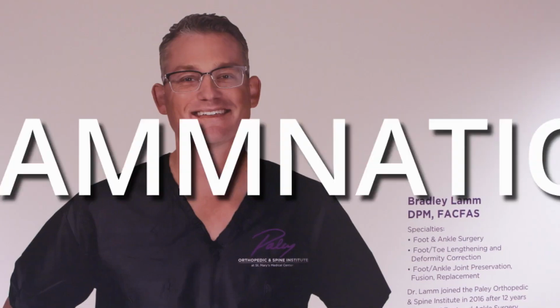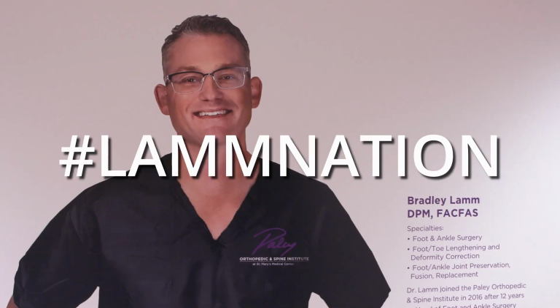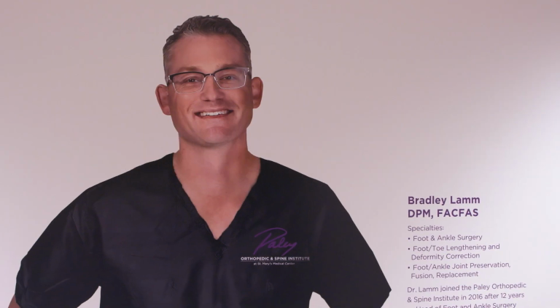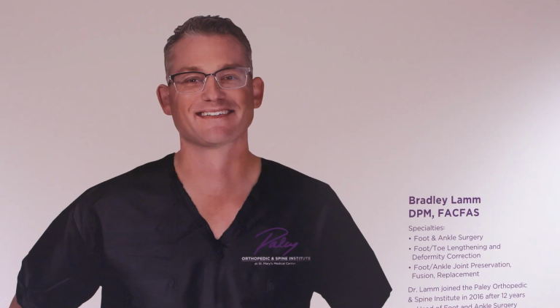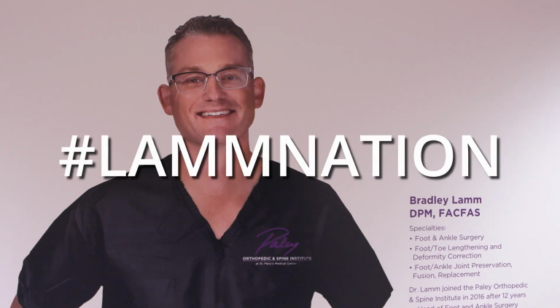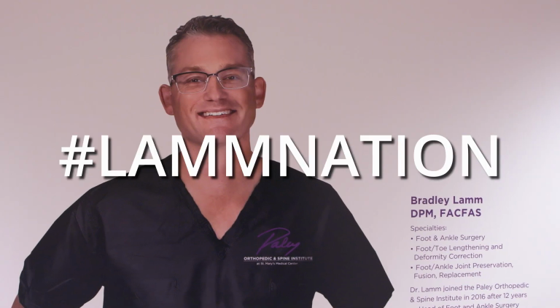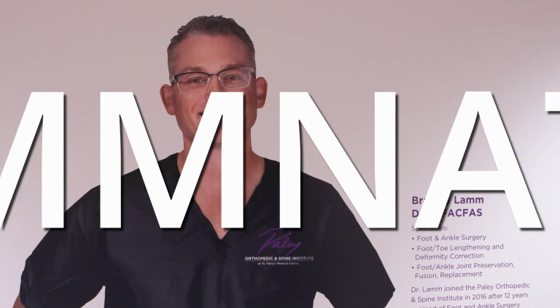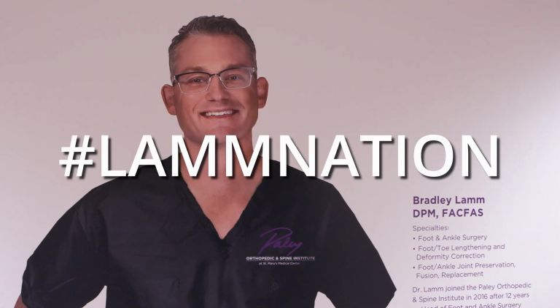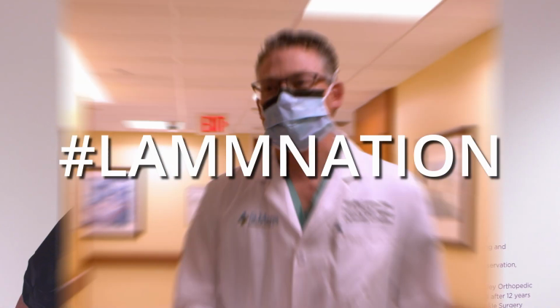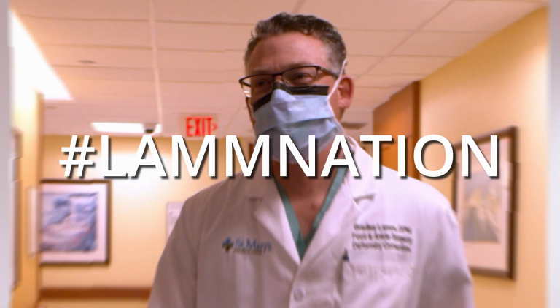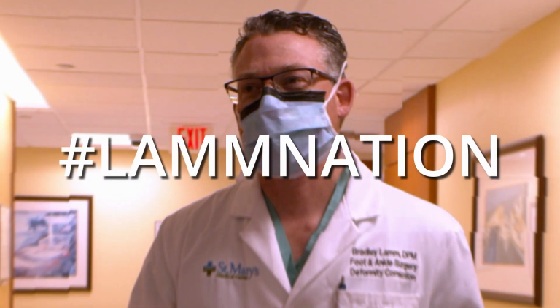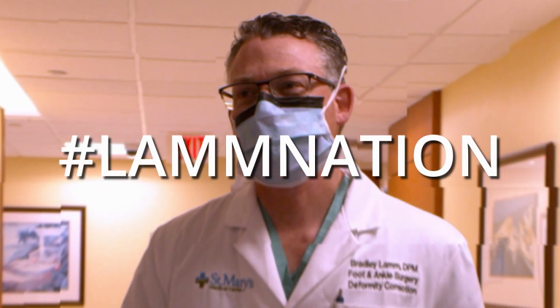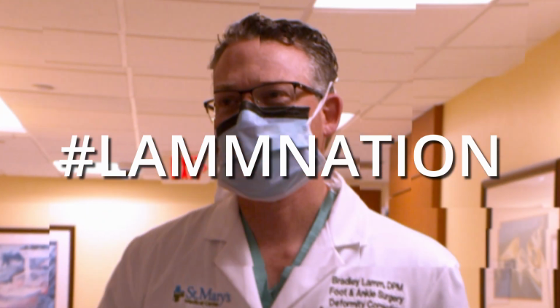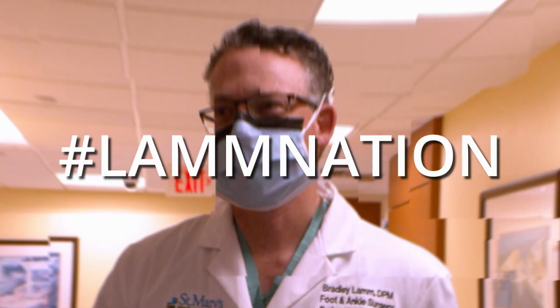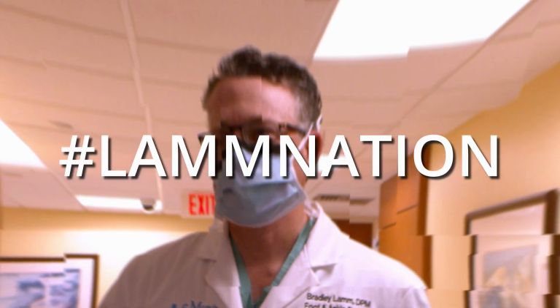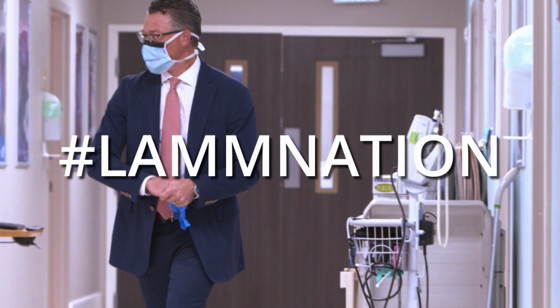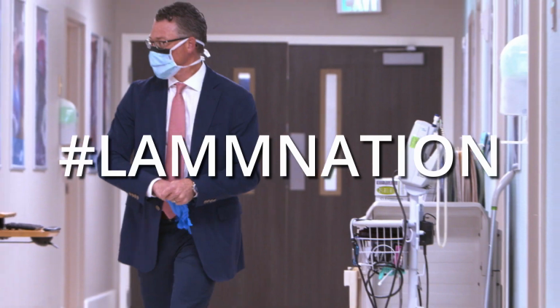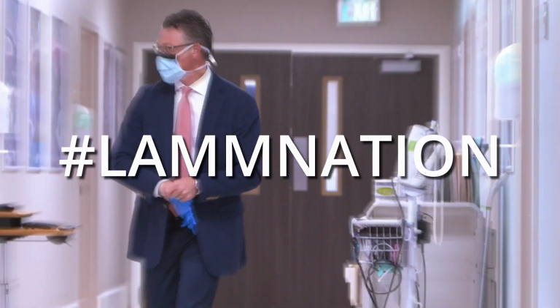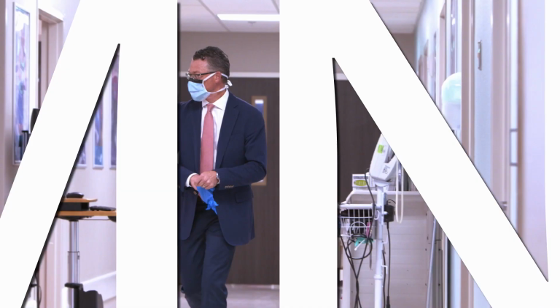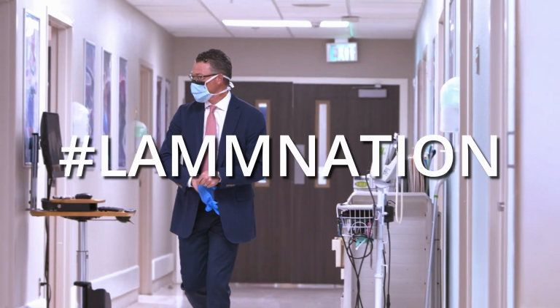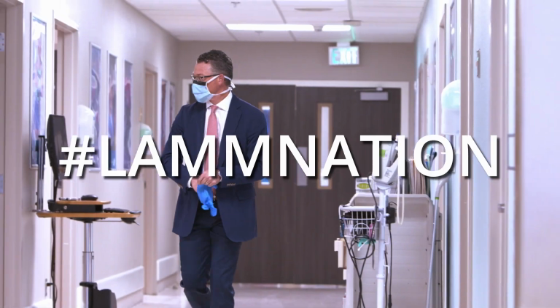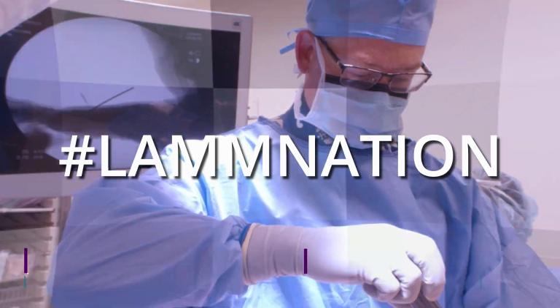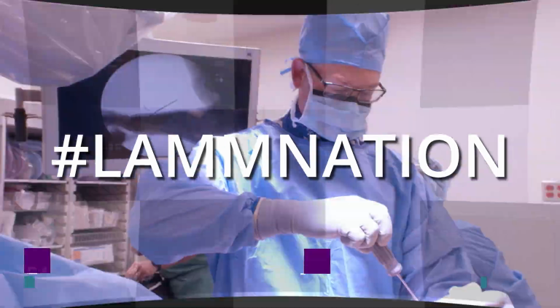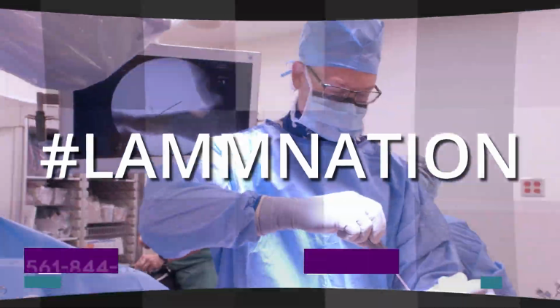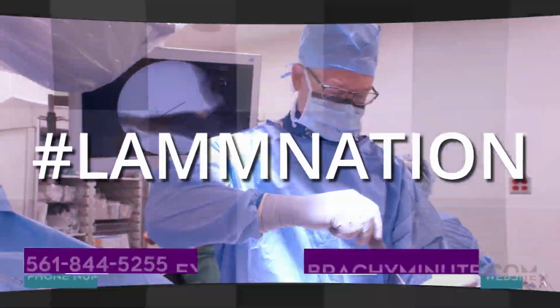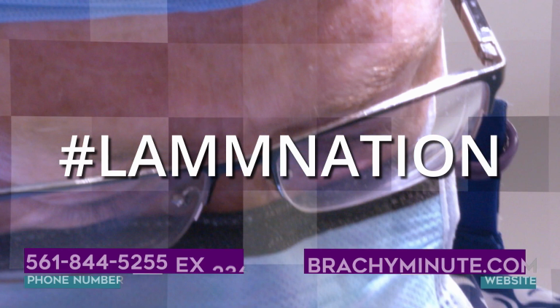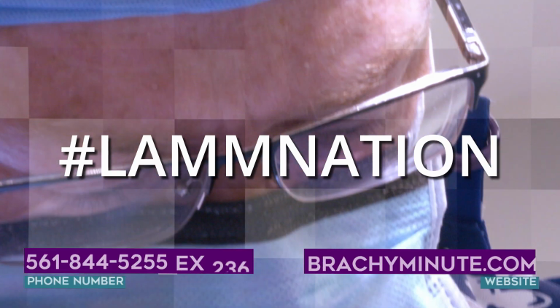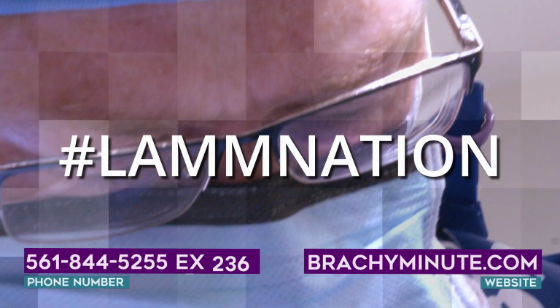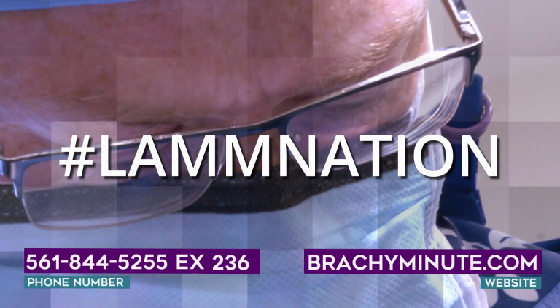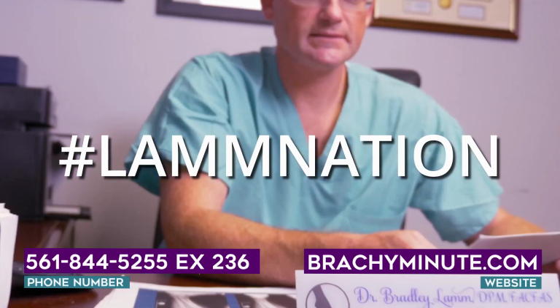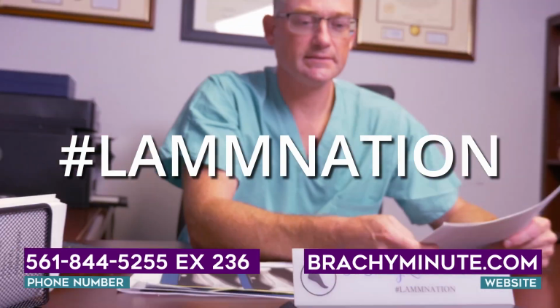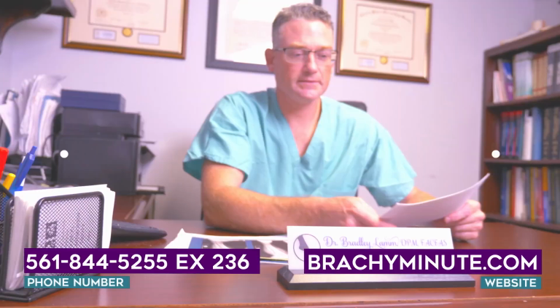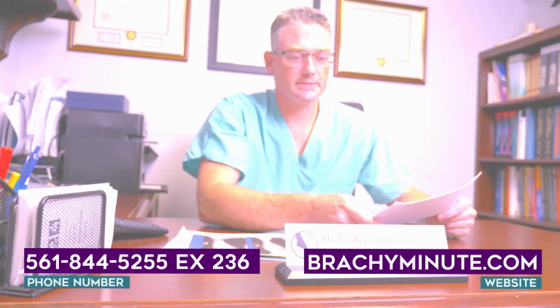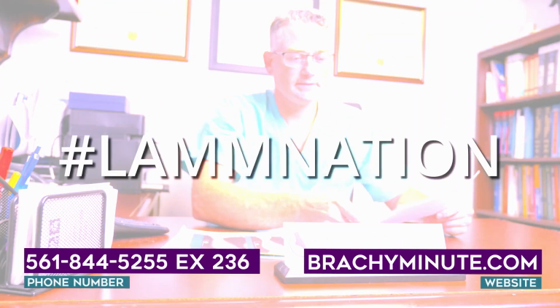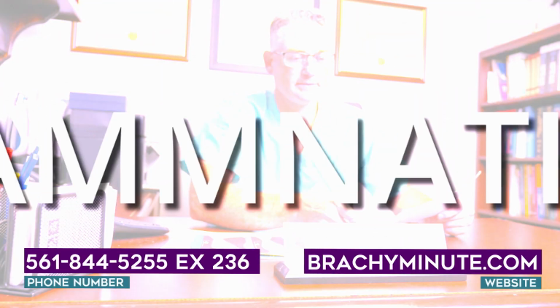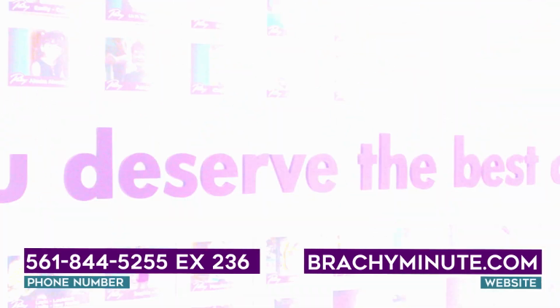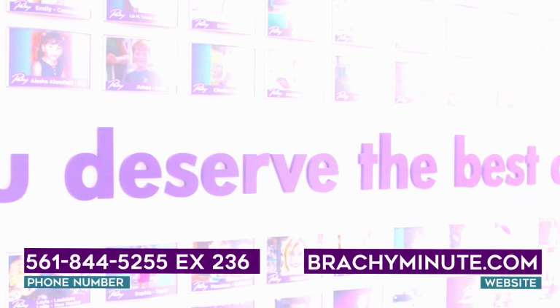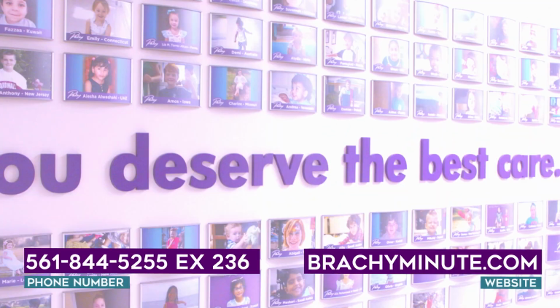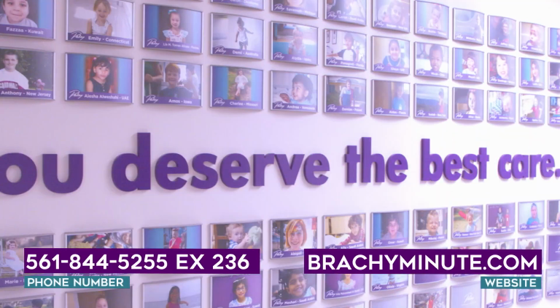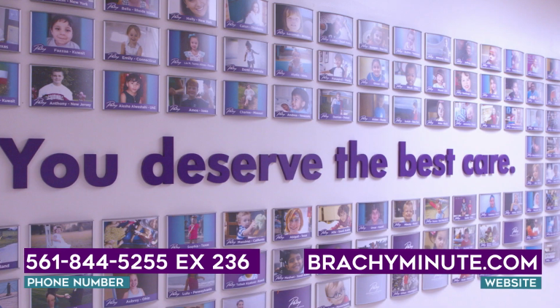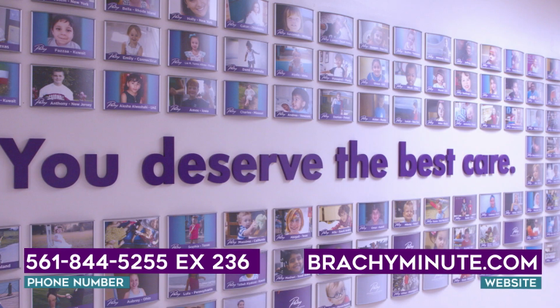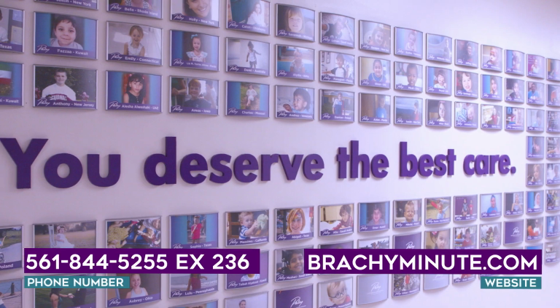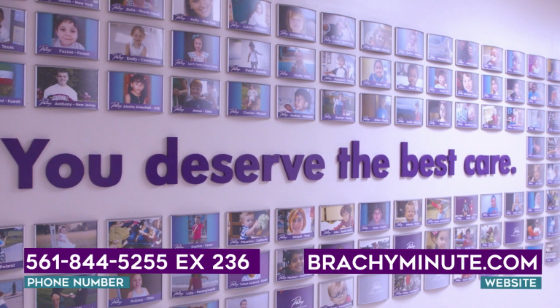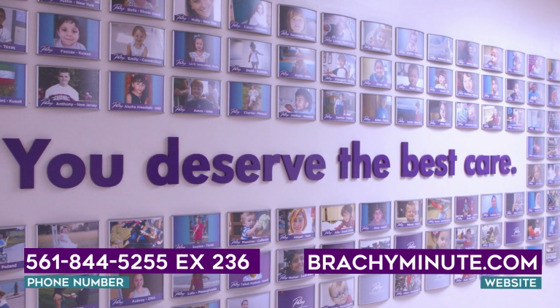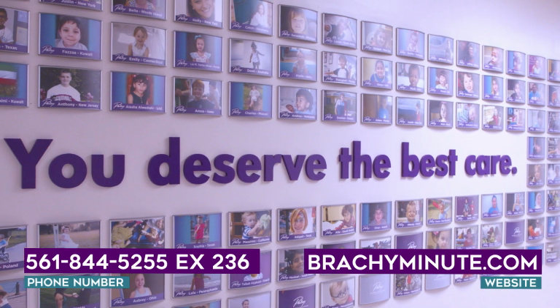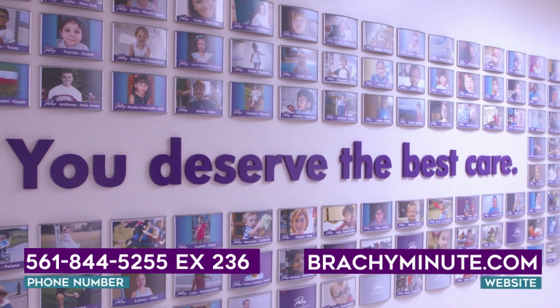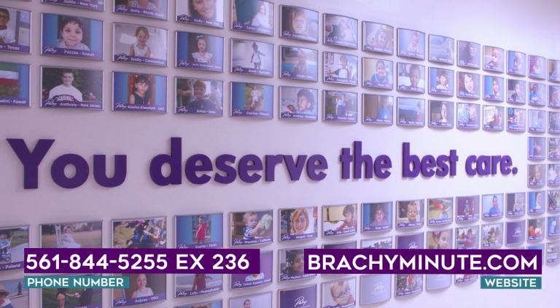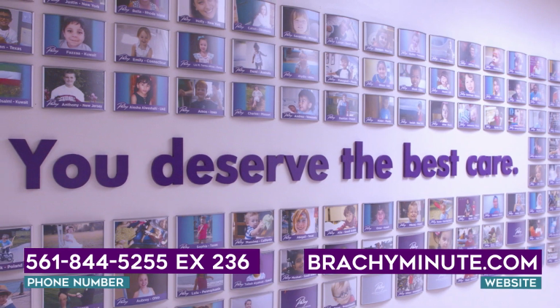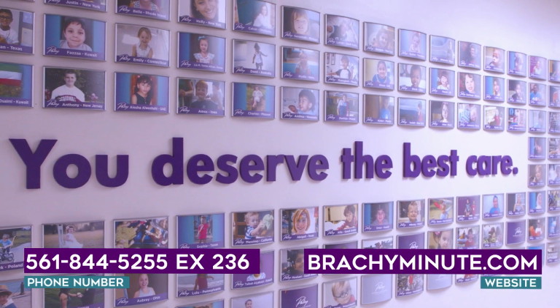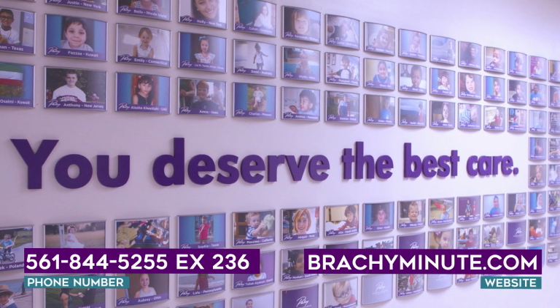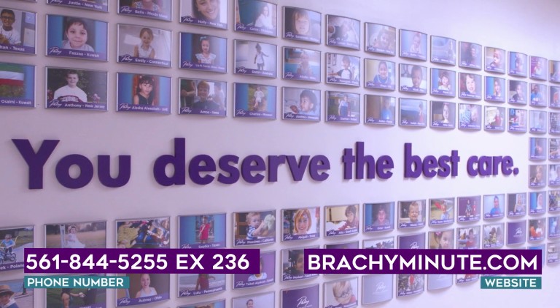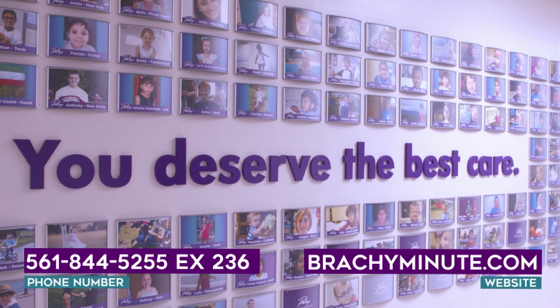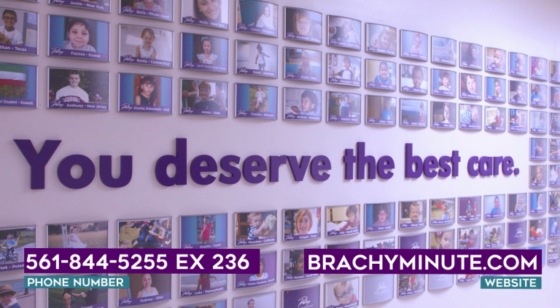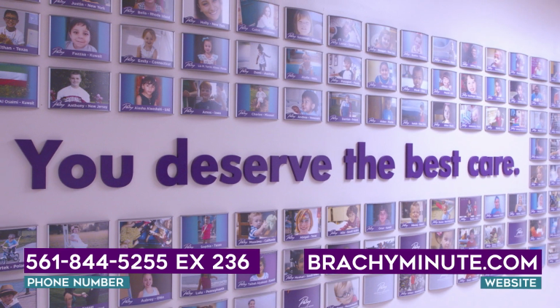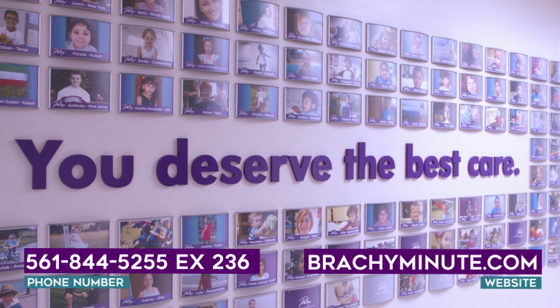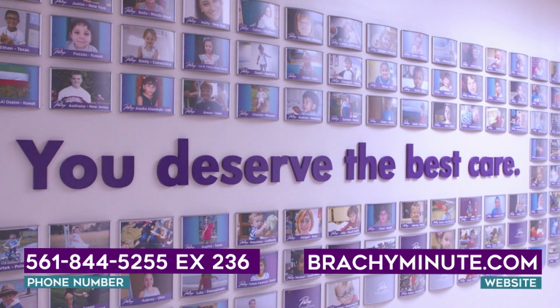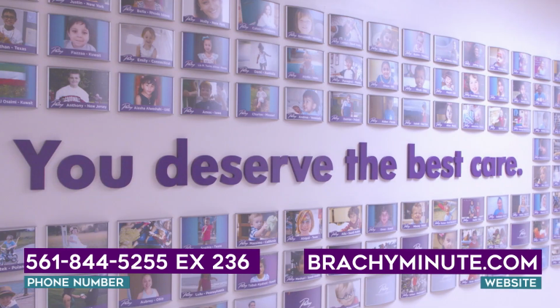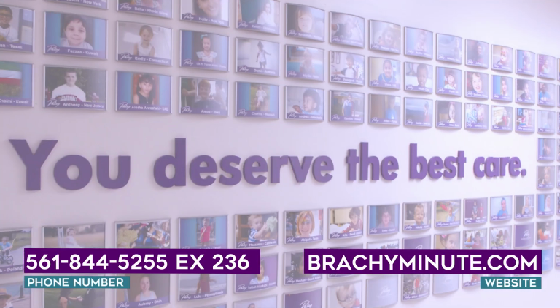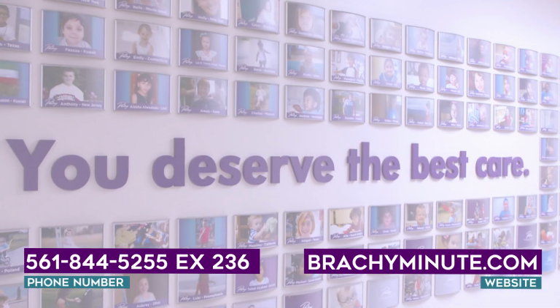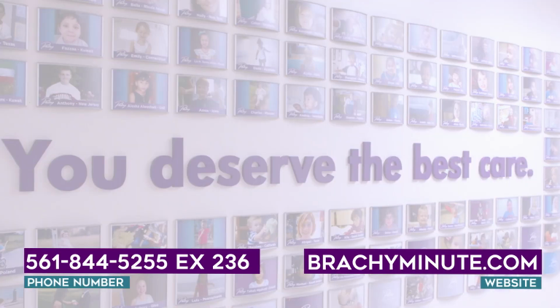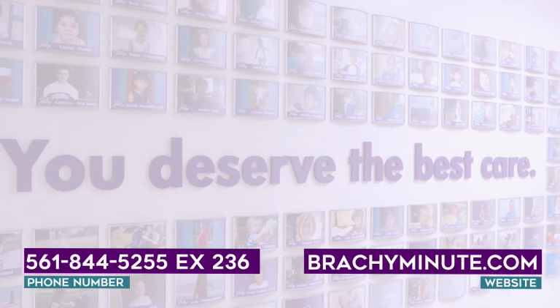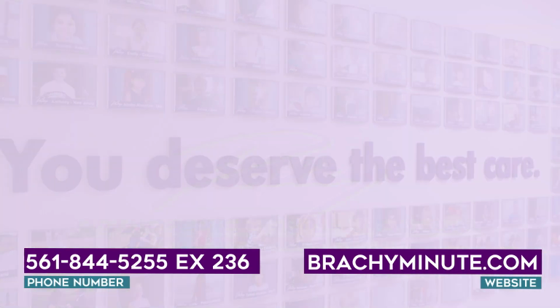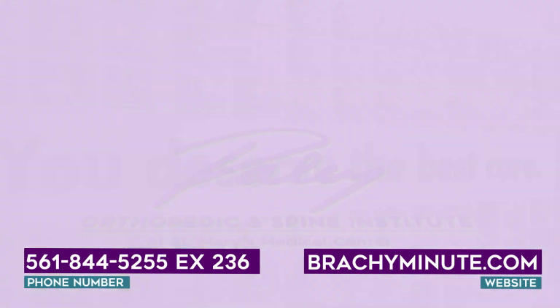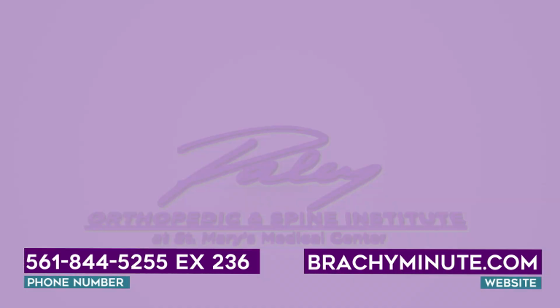I'm Dr. Bradley Lamb, and if you have any questions about brachy metatarsia, you can reach me at the phone number or website below.